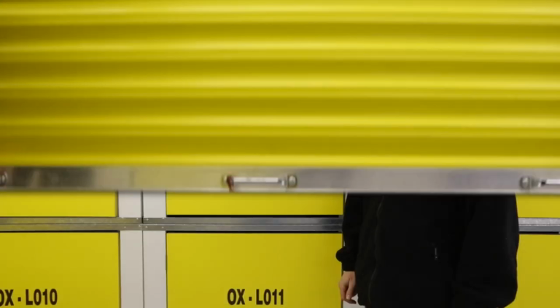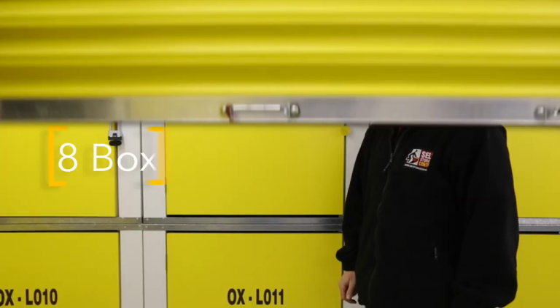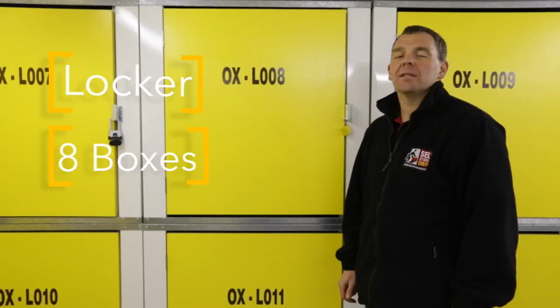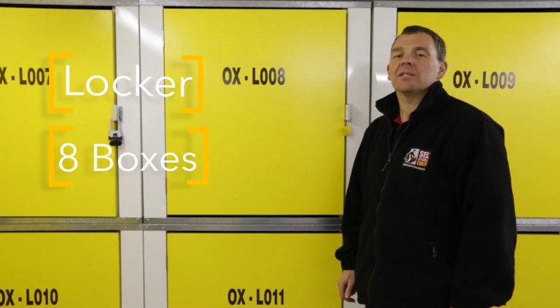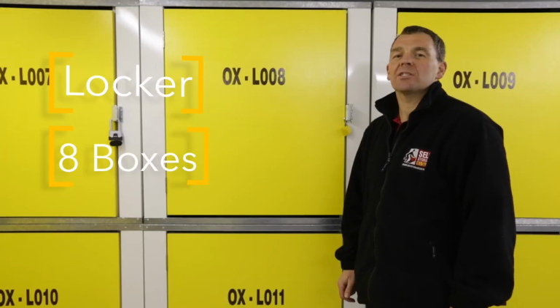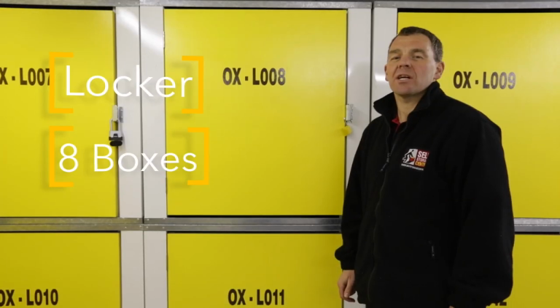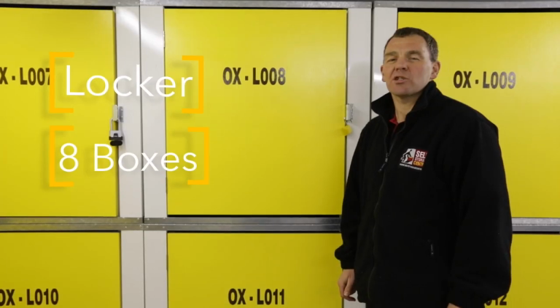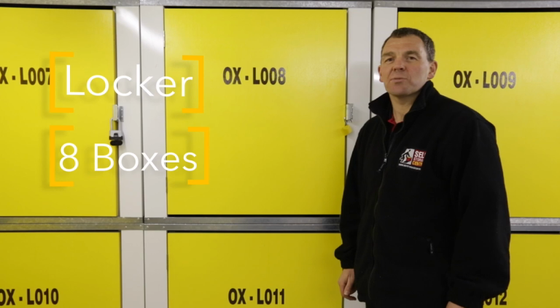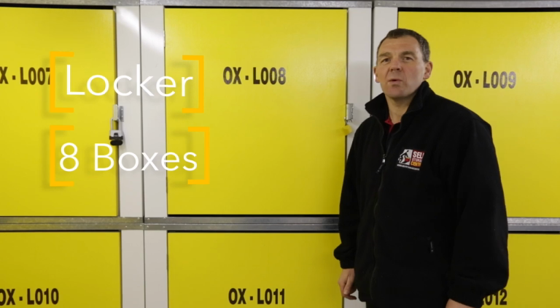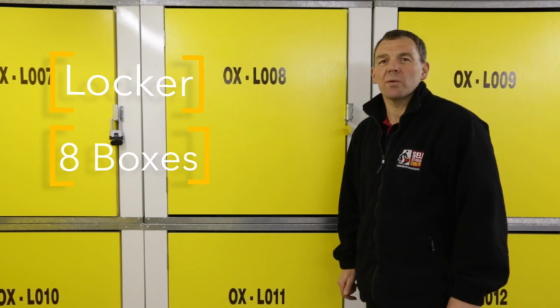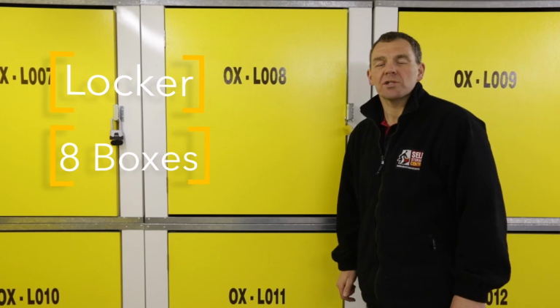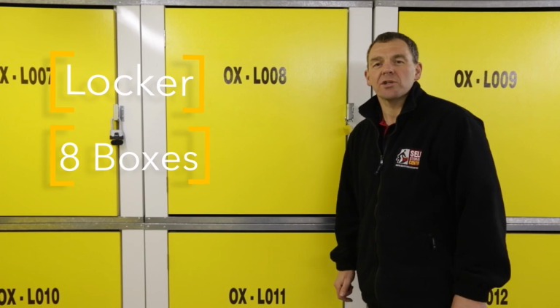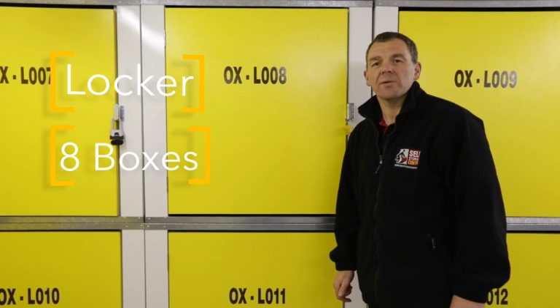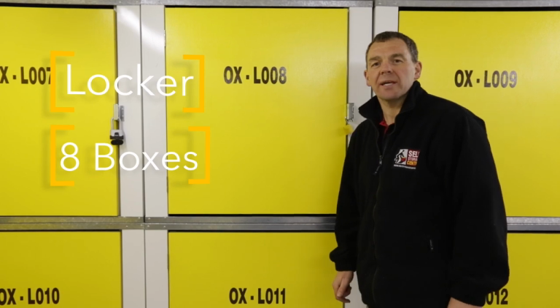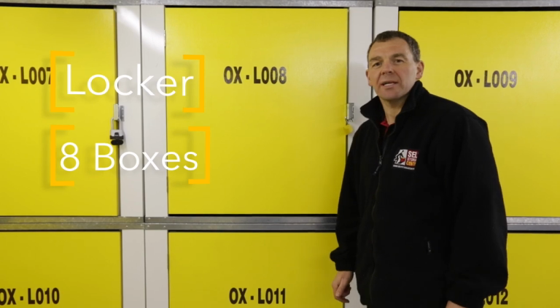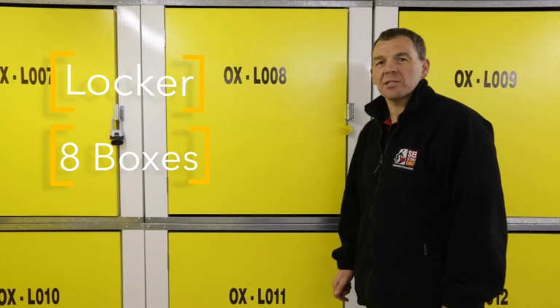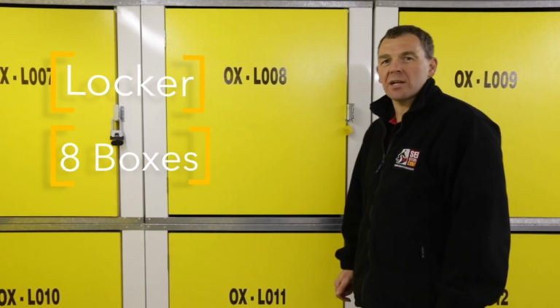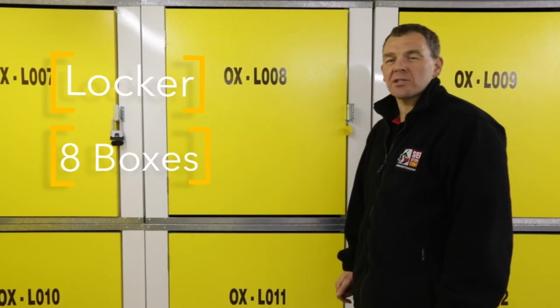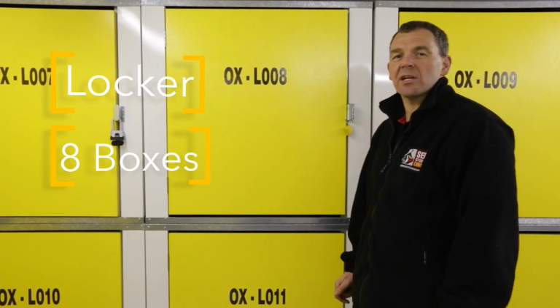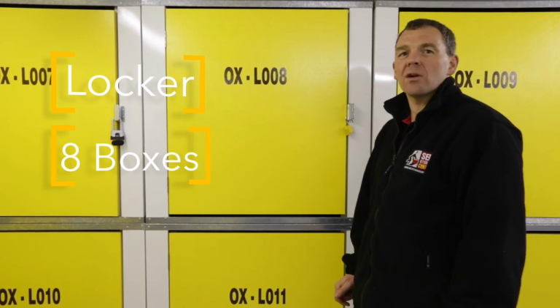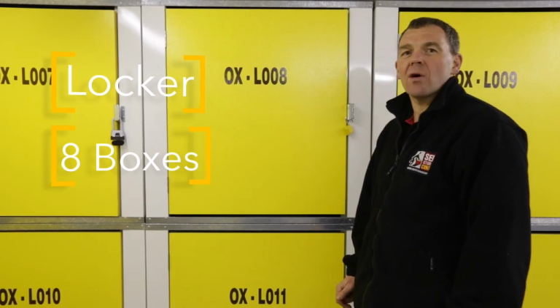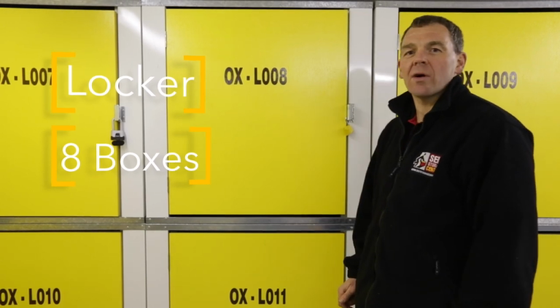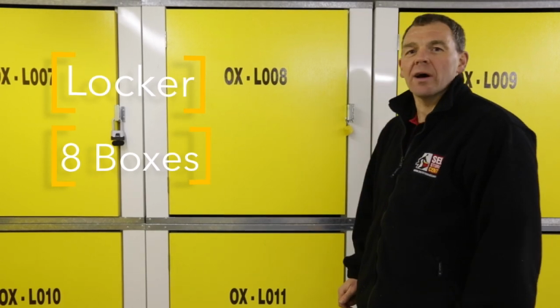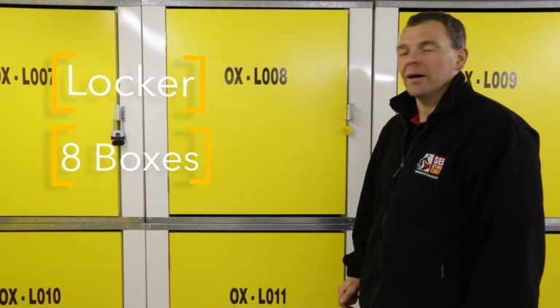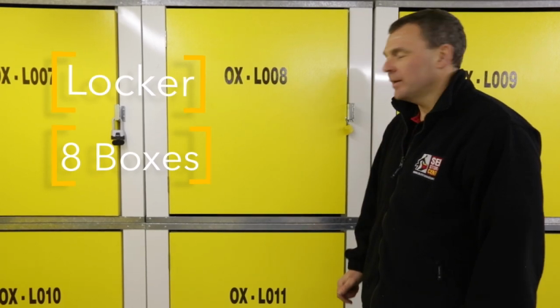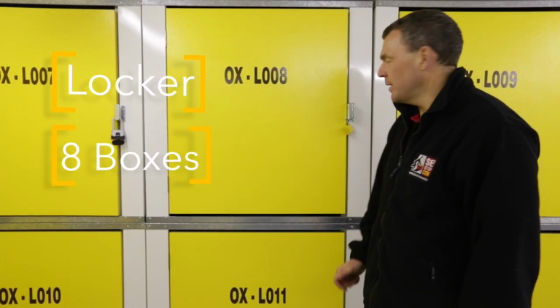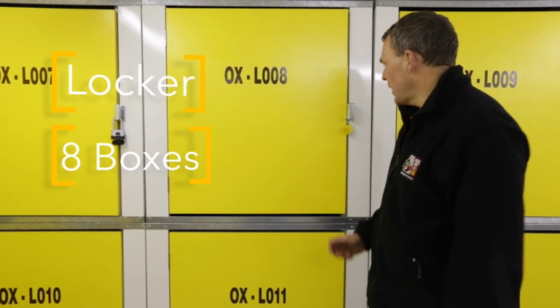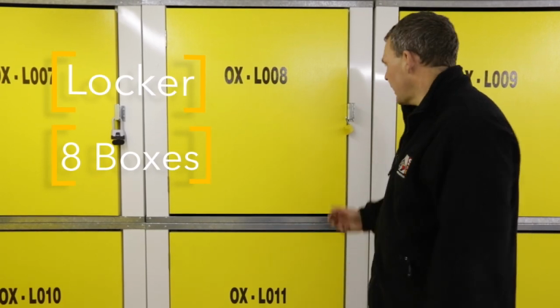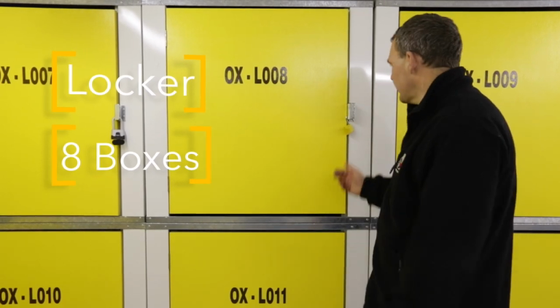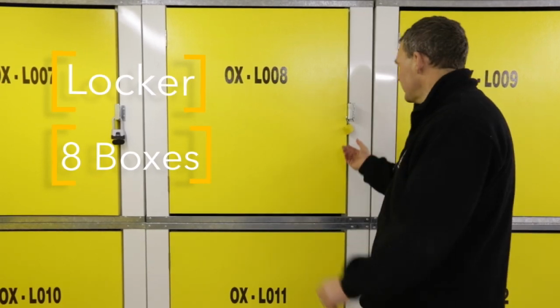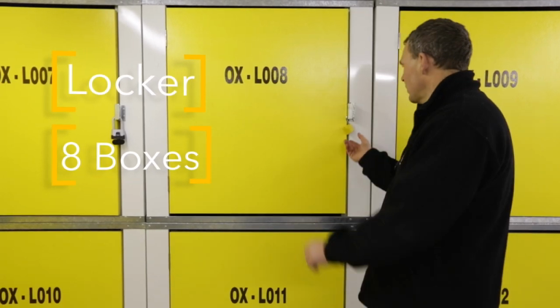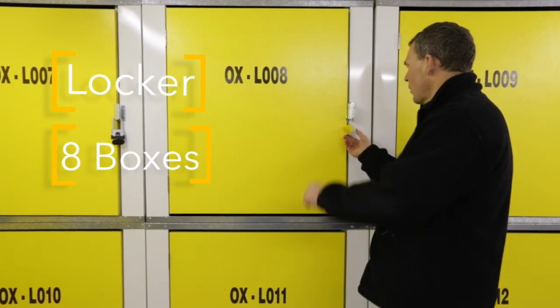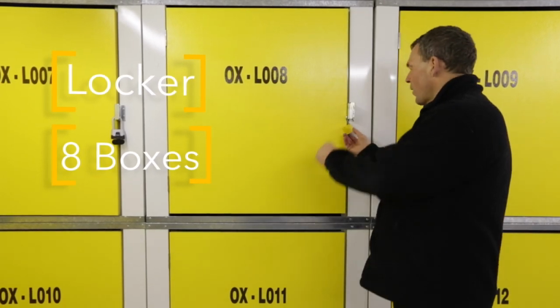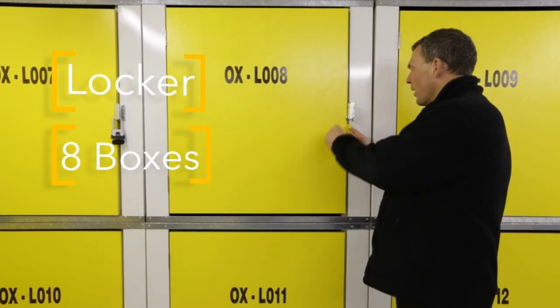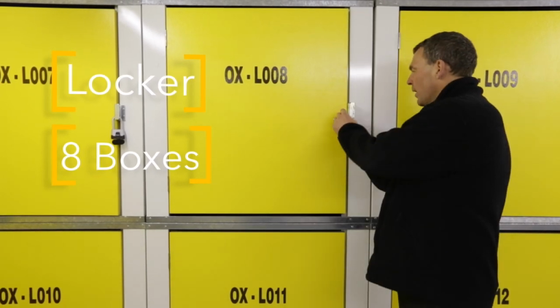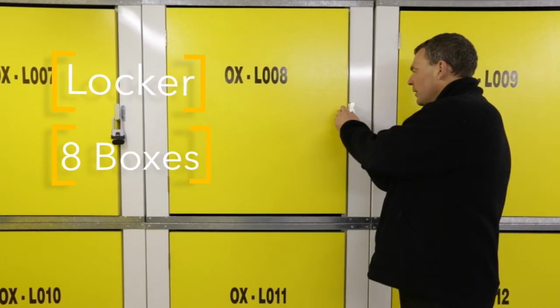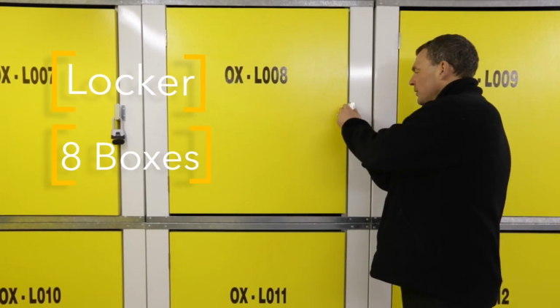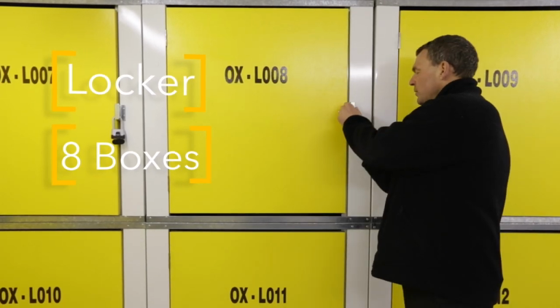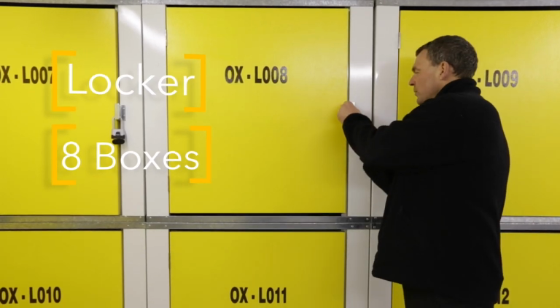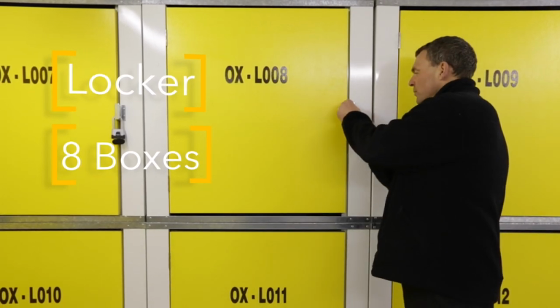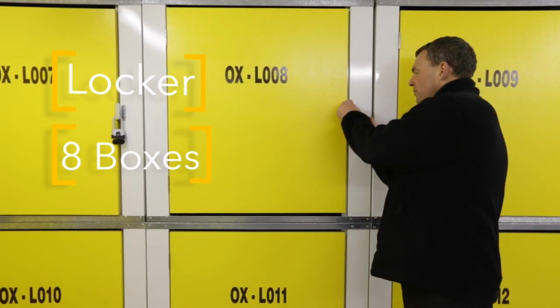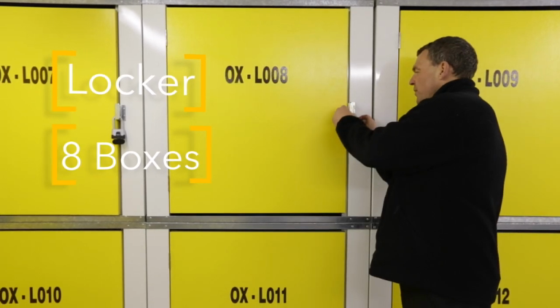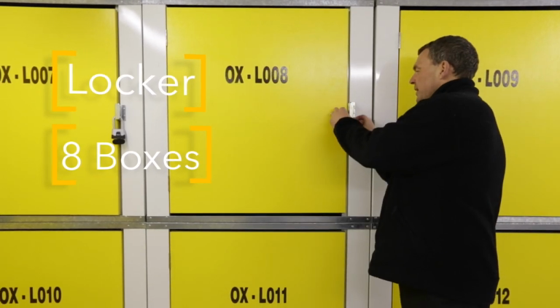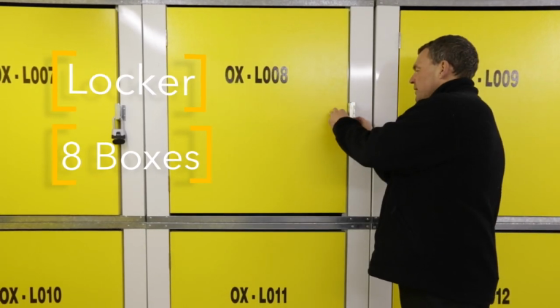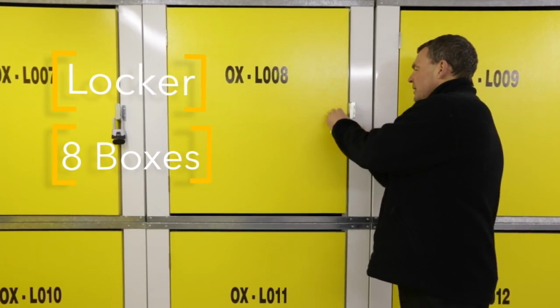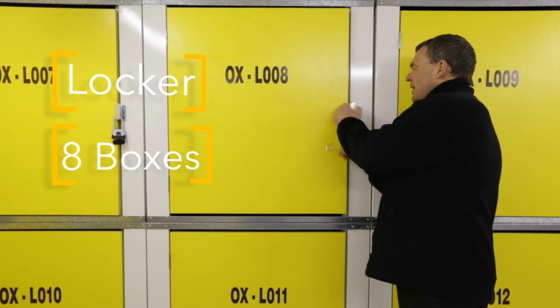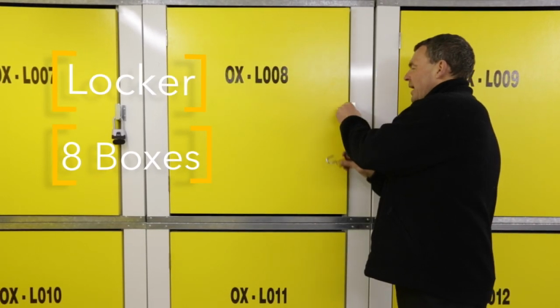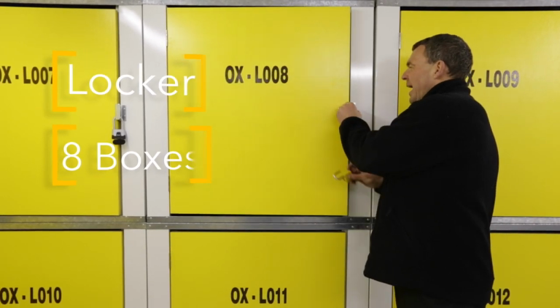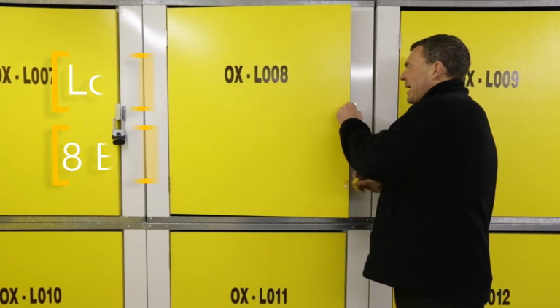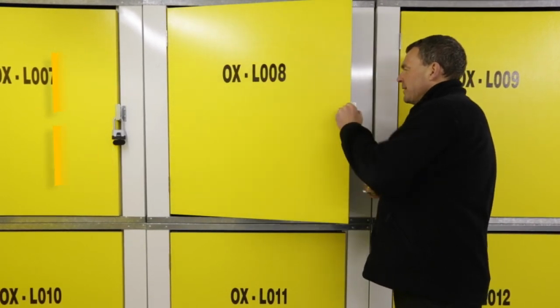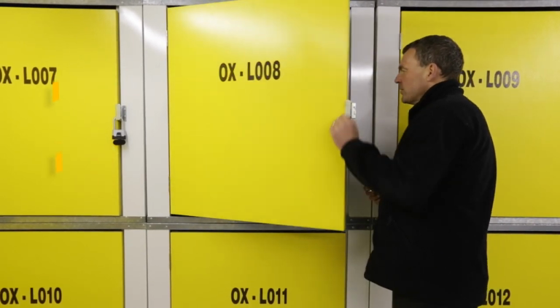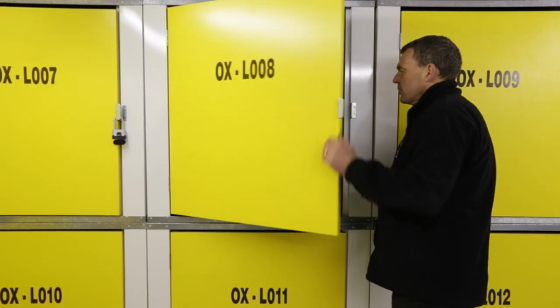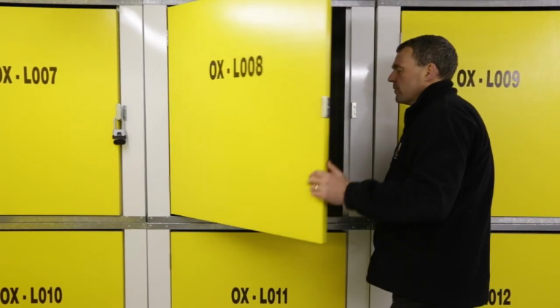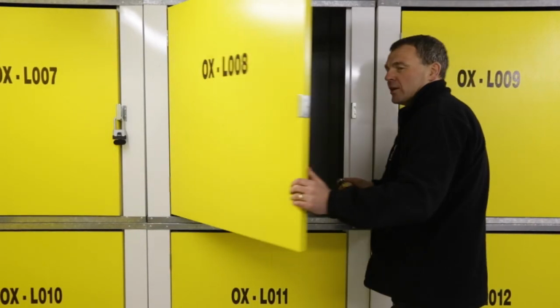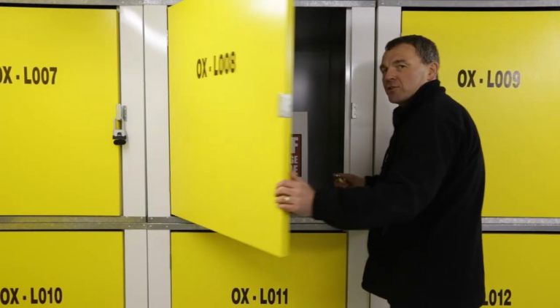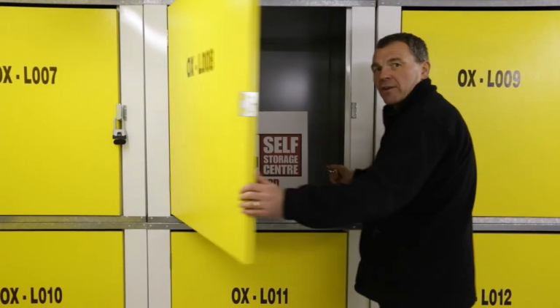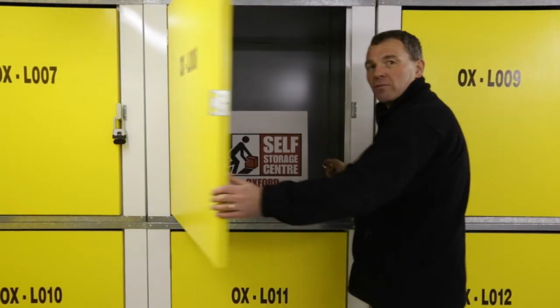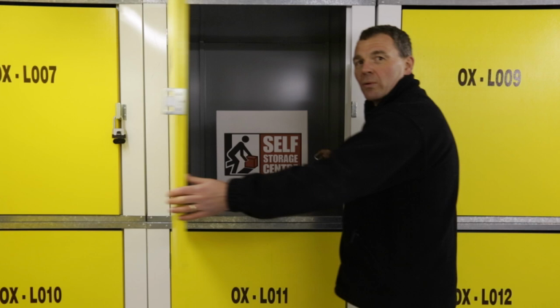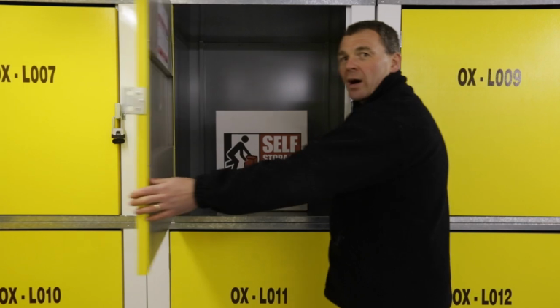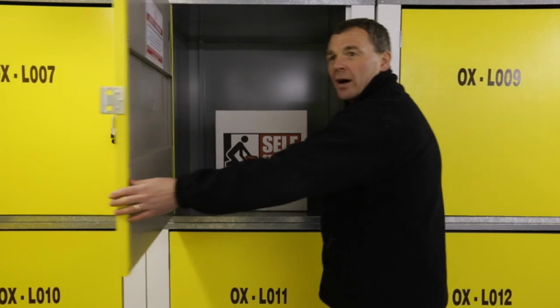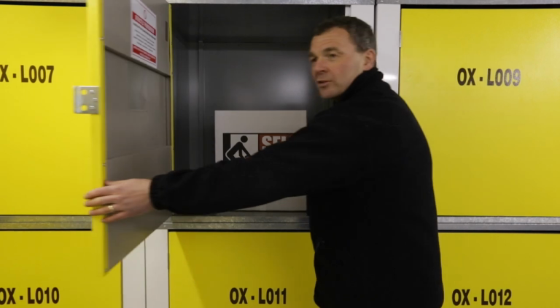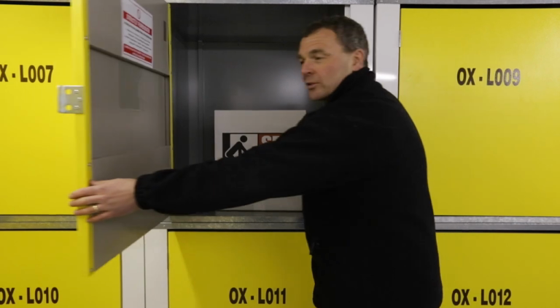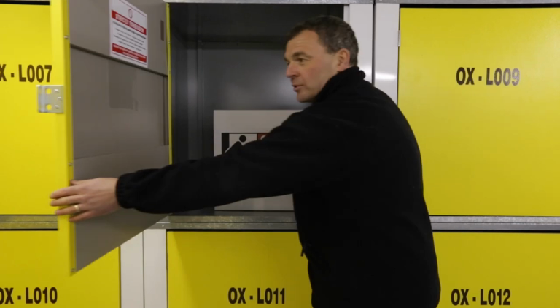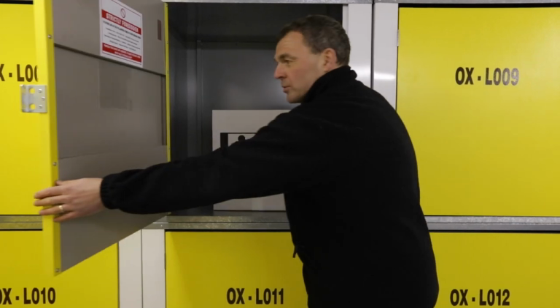This is our smallest unit. It's actually a locker, and in the locker you can fit eight of our general cartons.